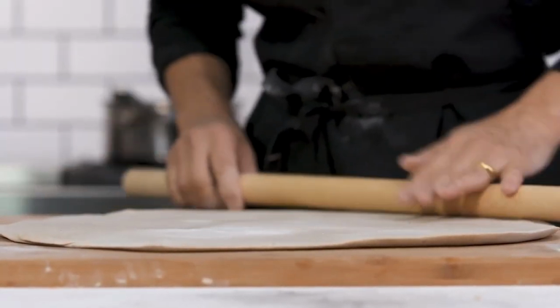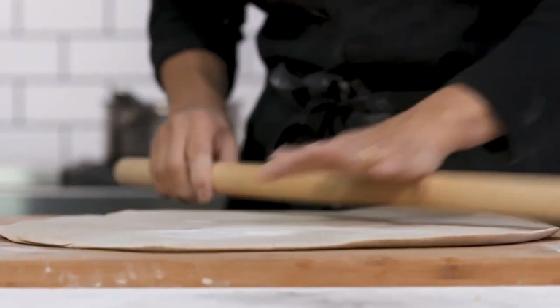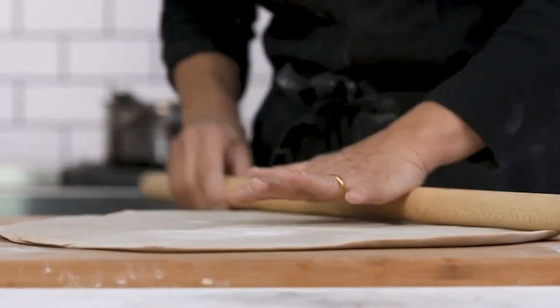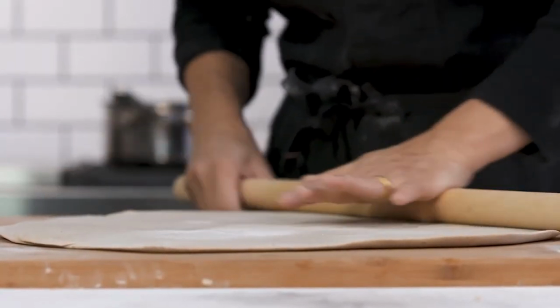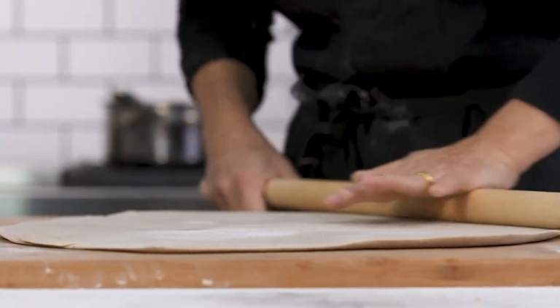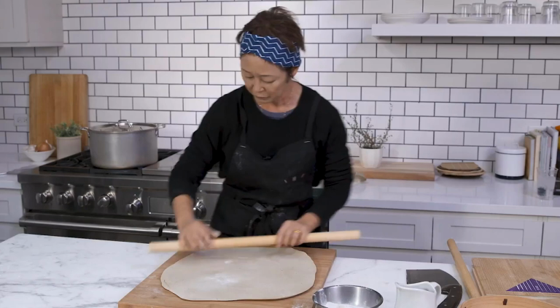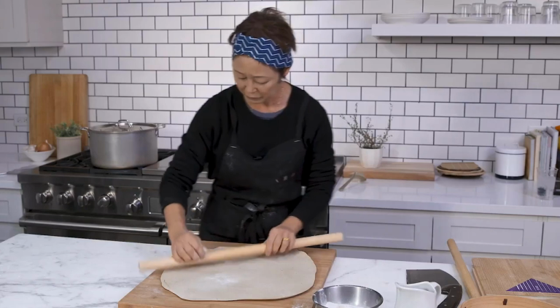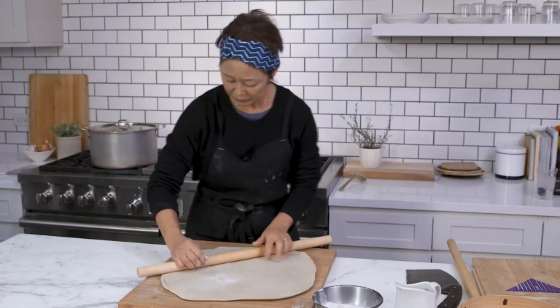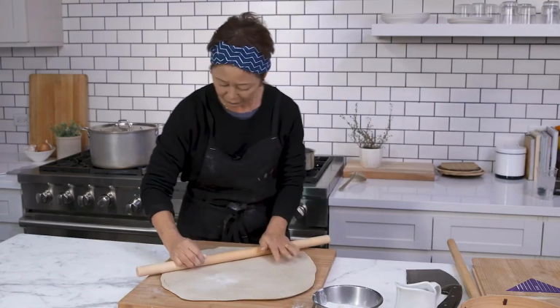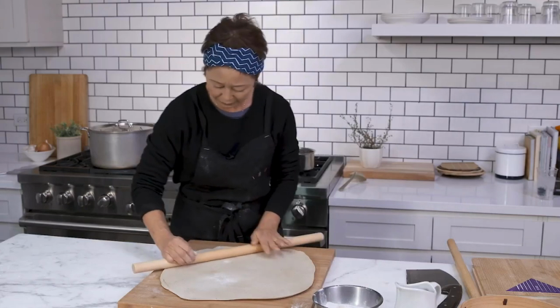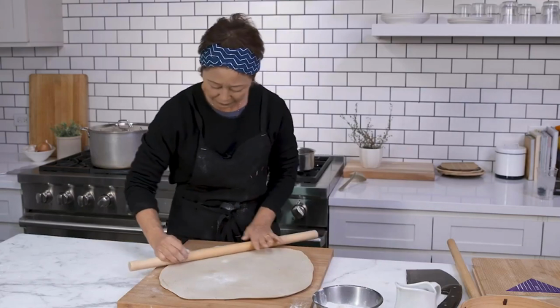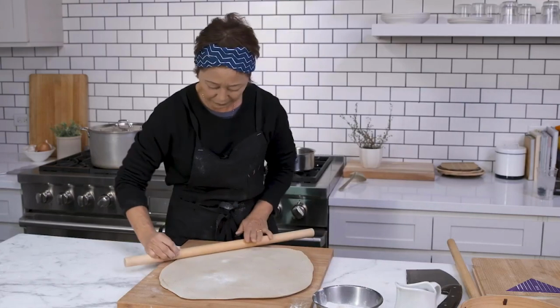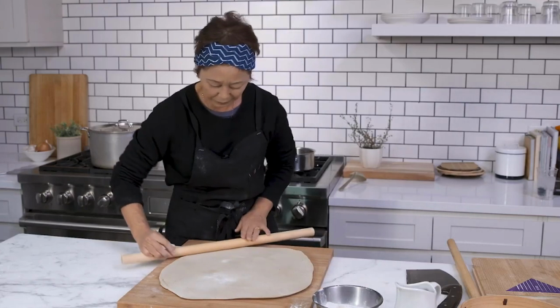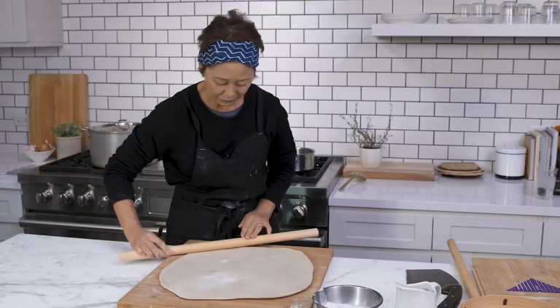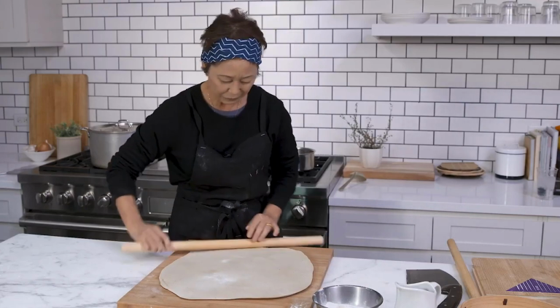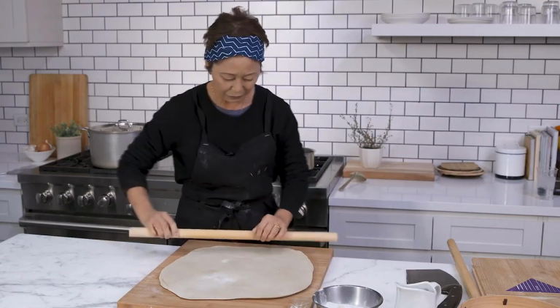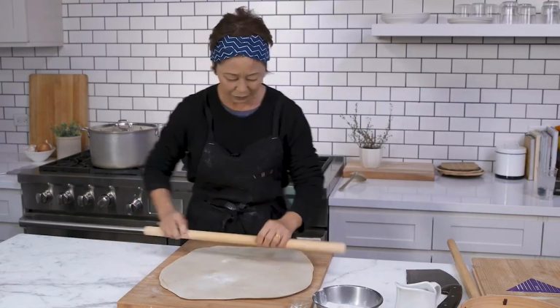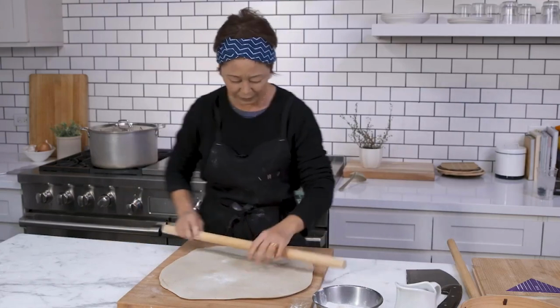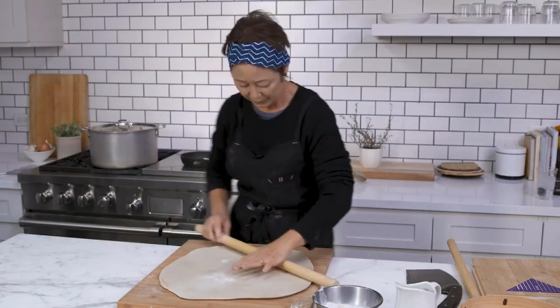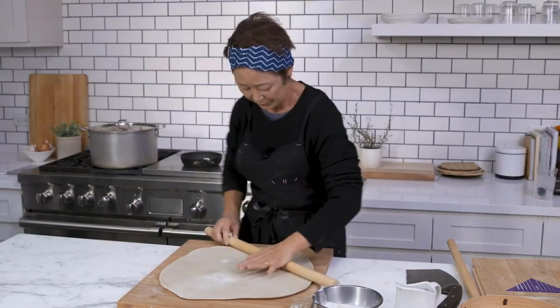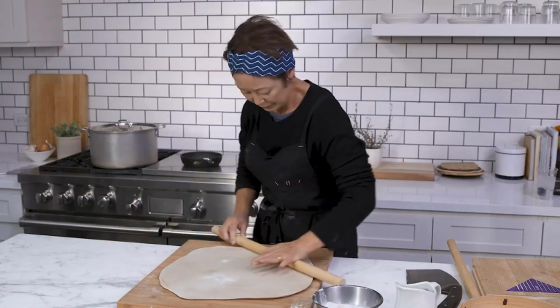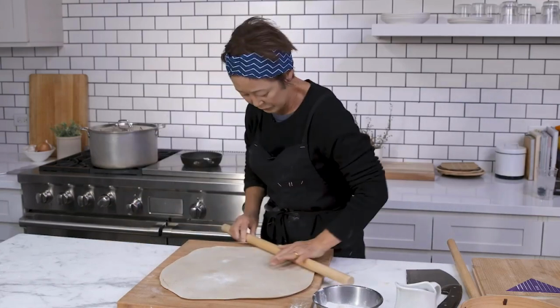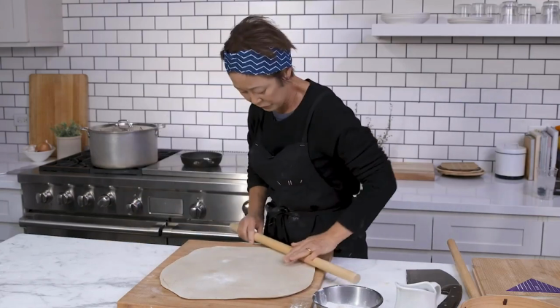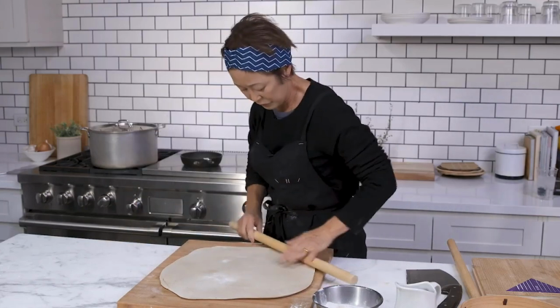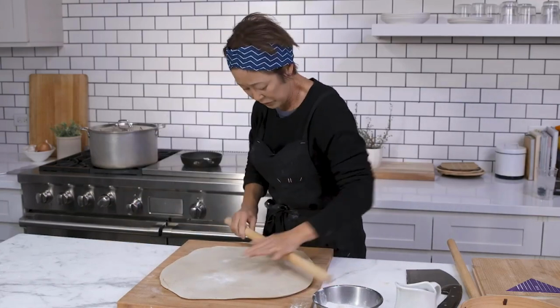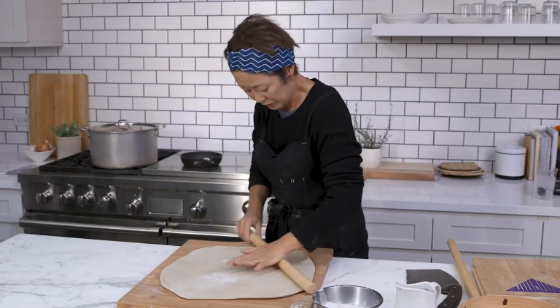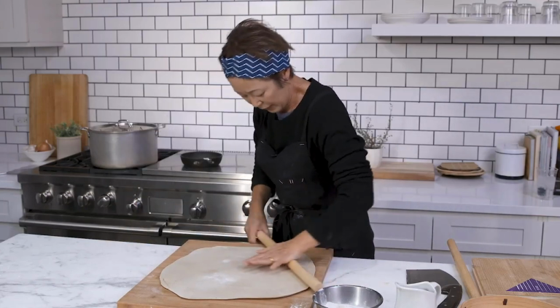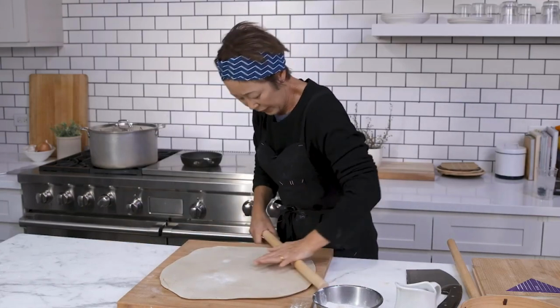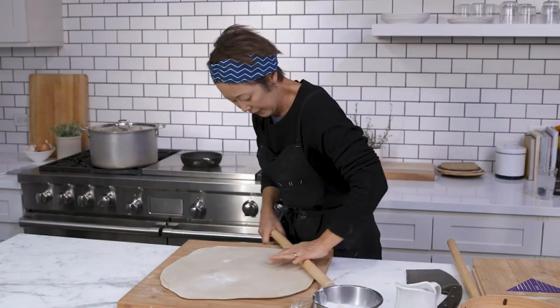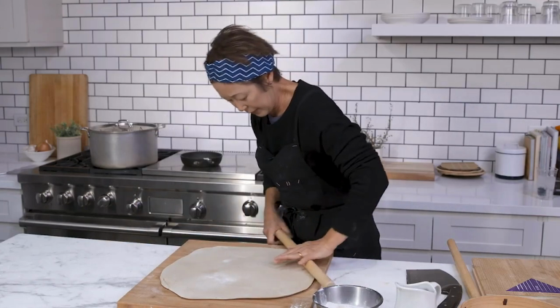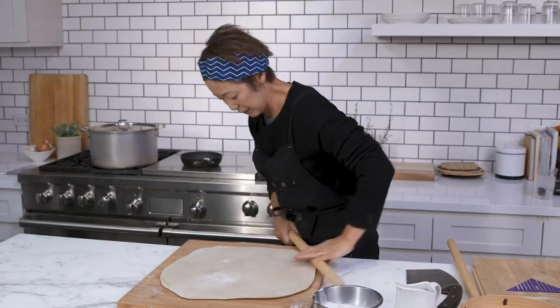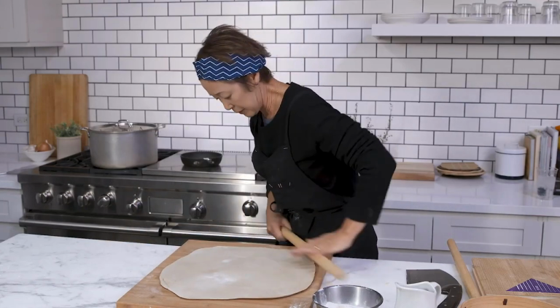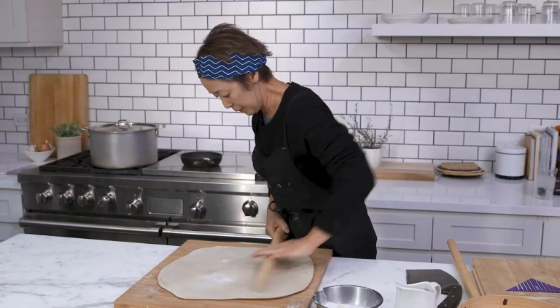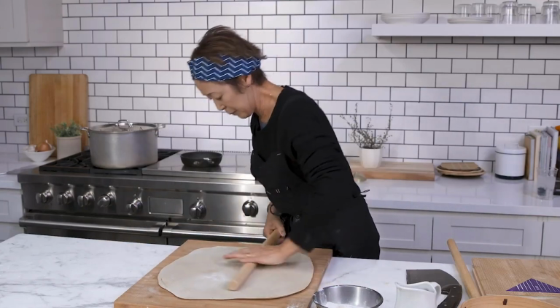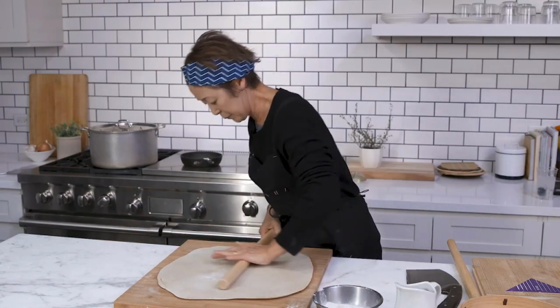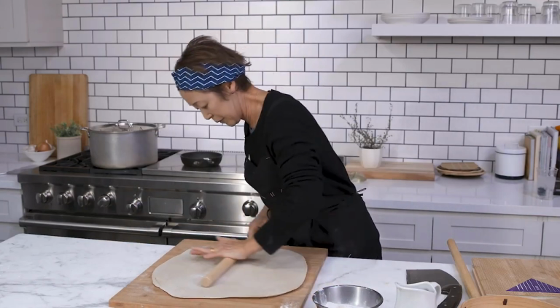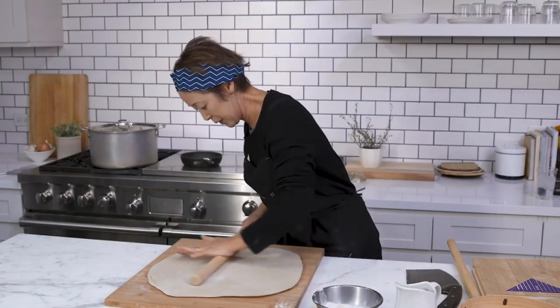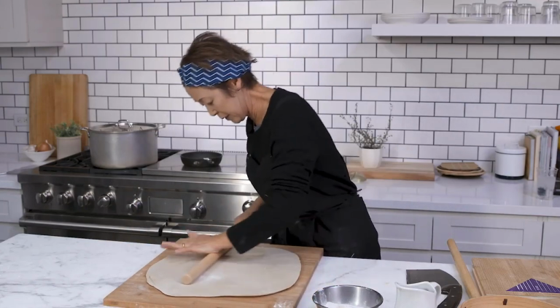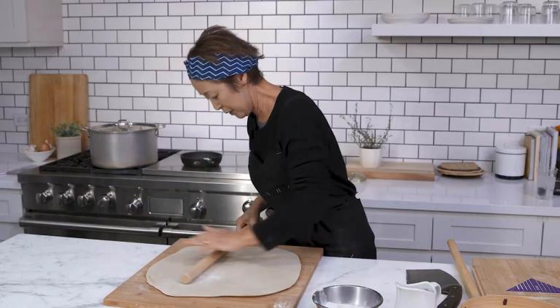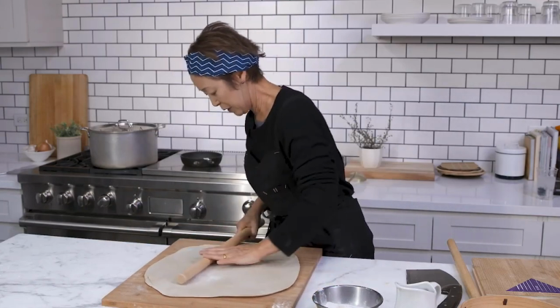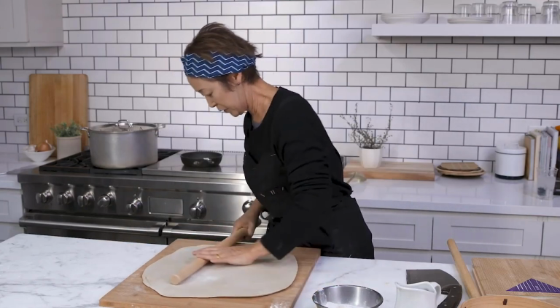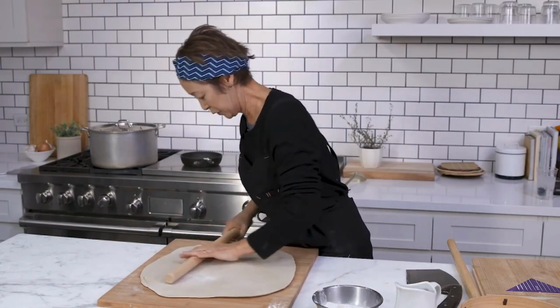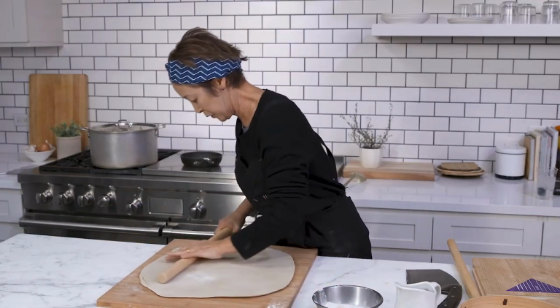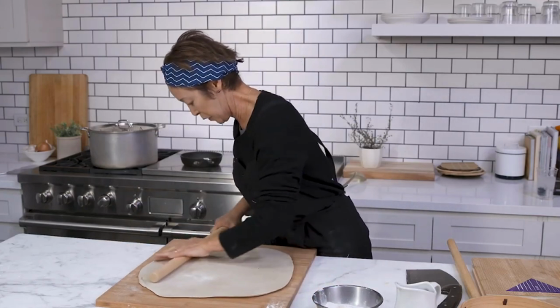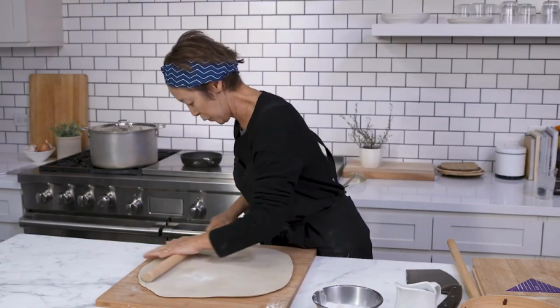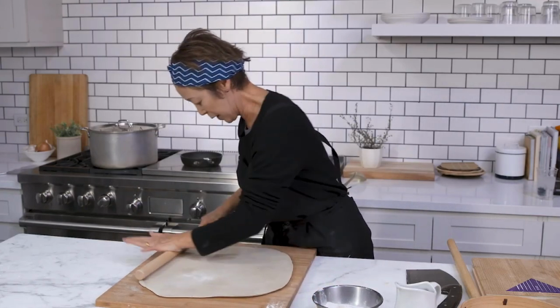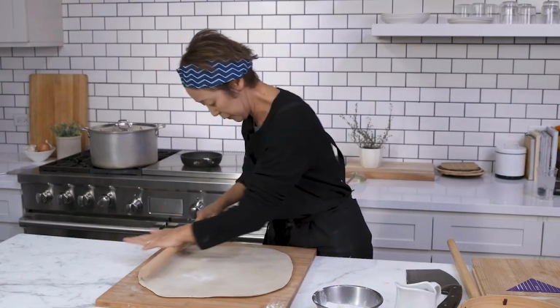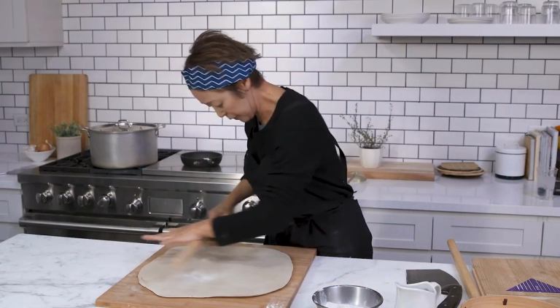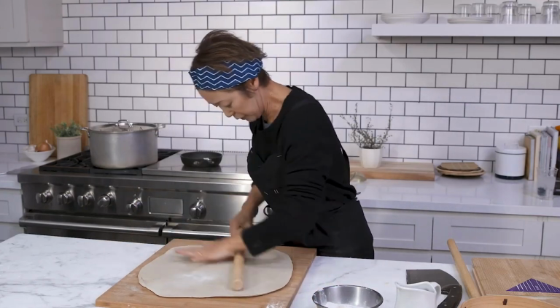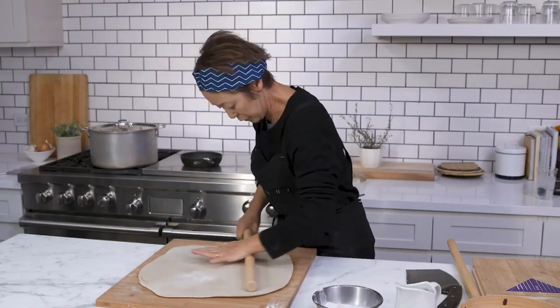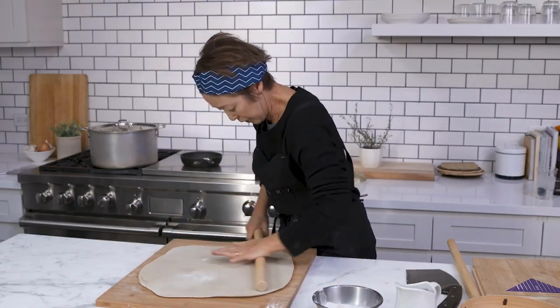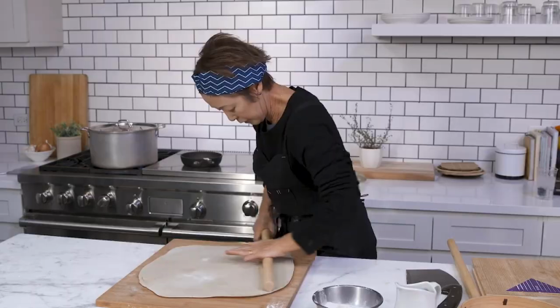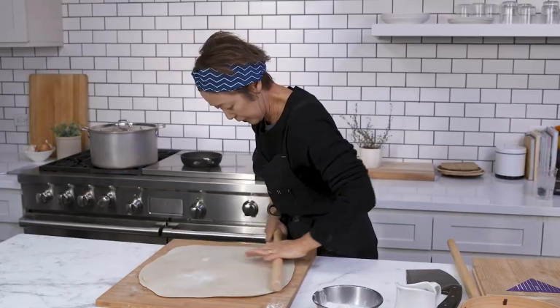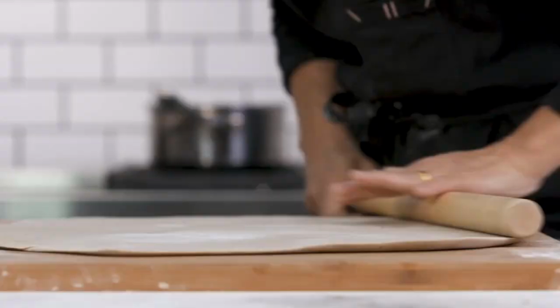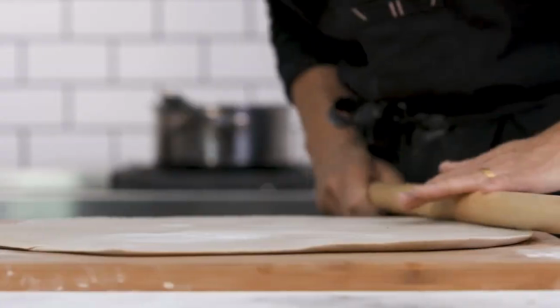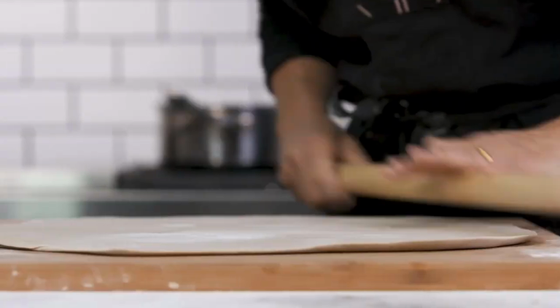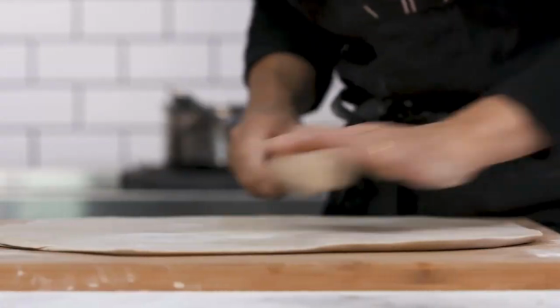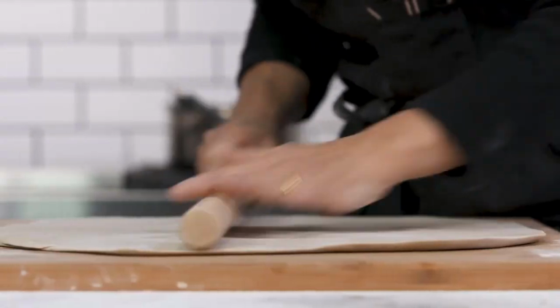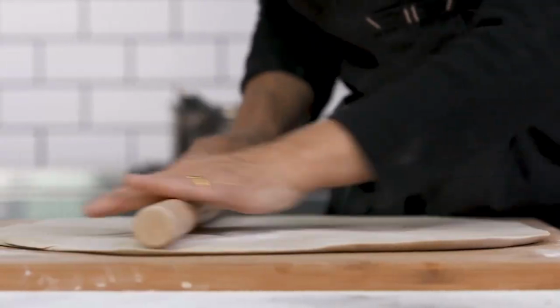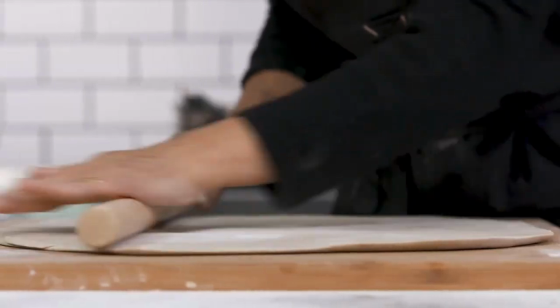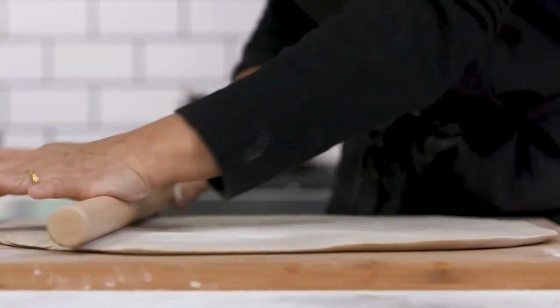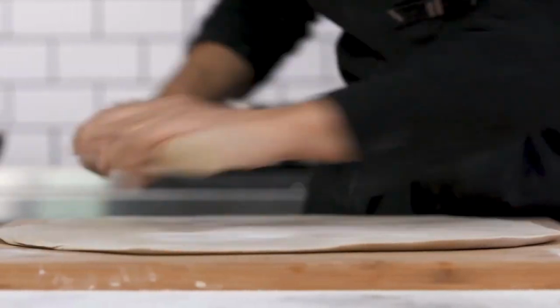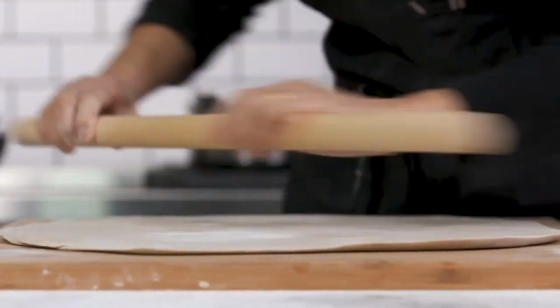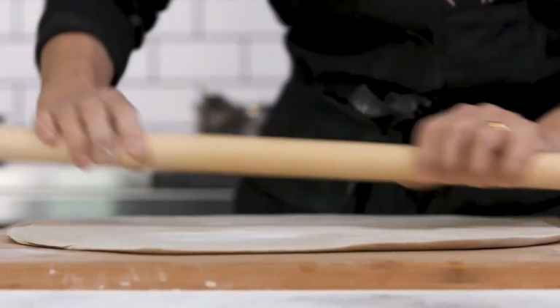Four corners — what you need to do is you can just eye it and bring your dough out and try to make the four corners cleaner.